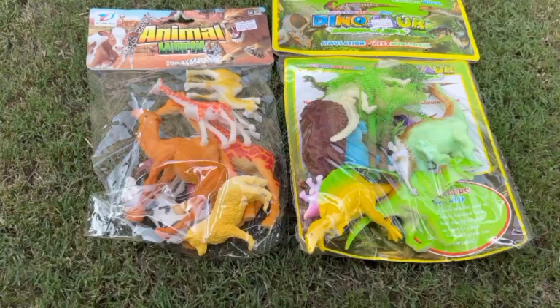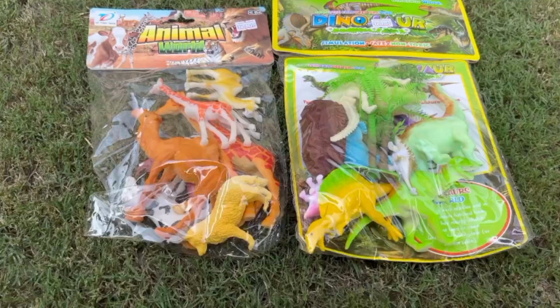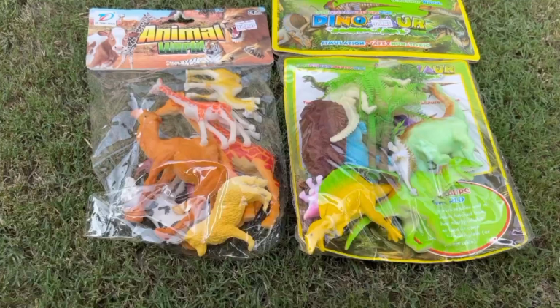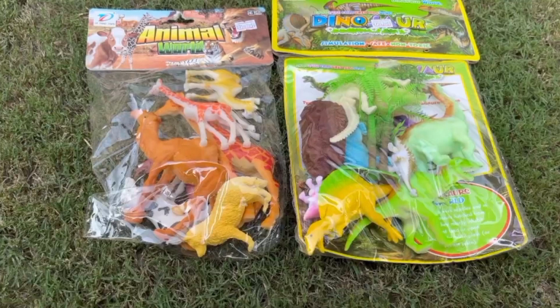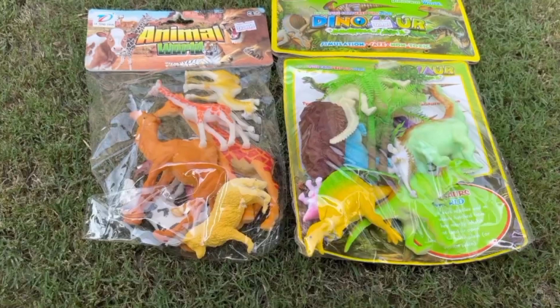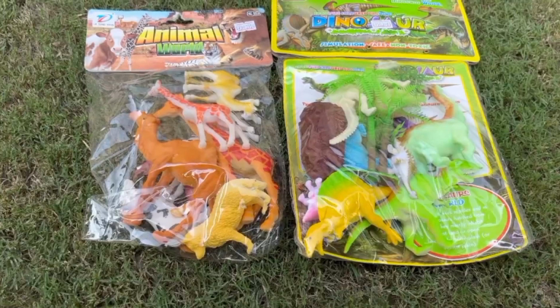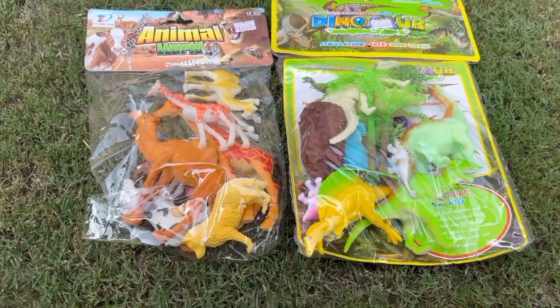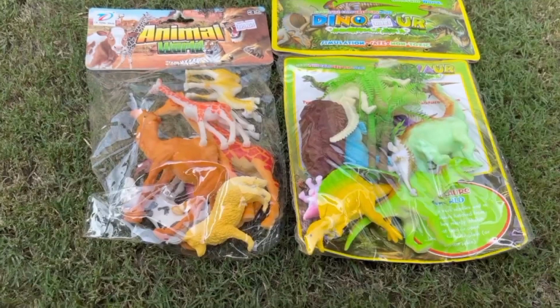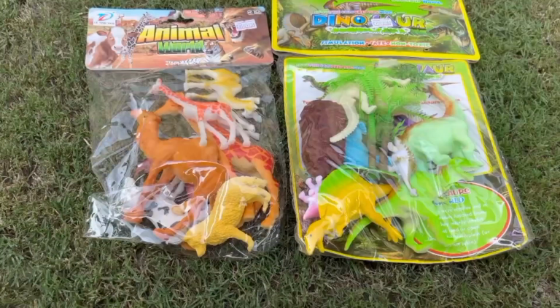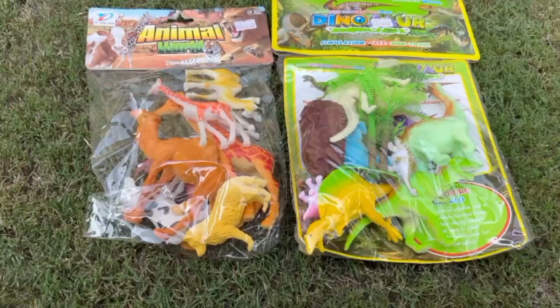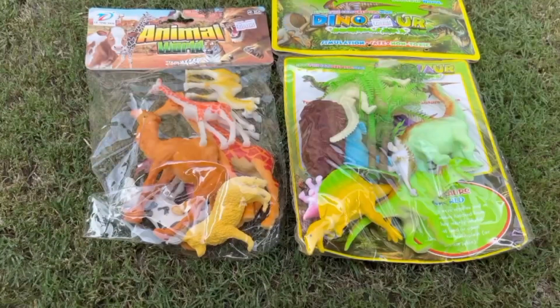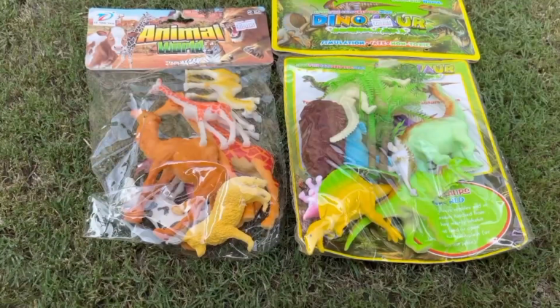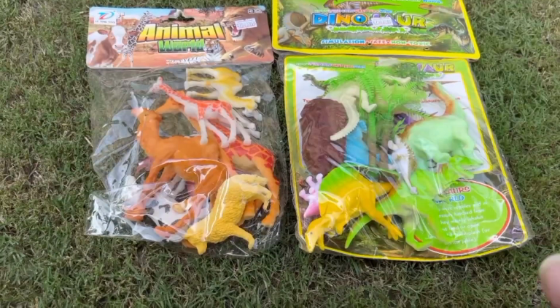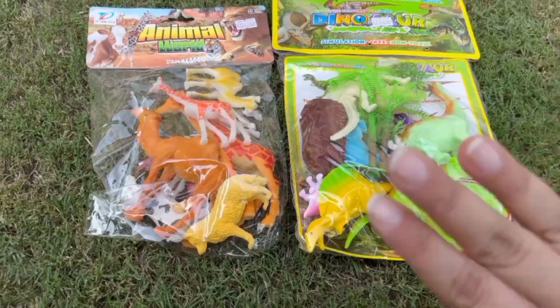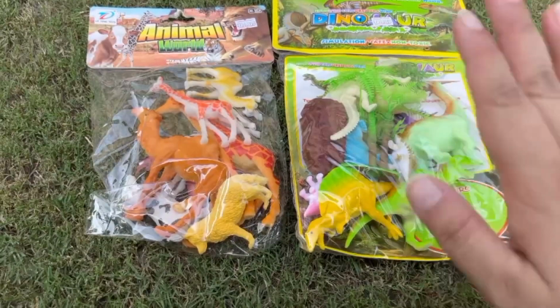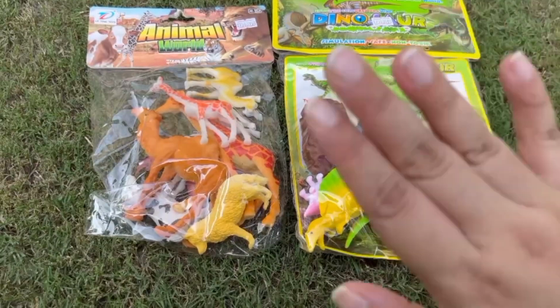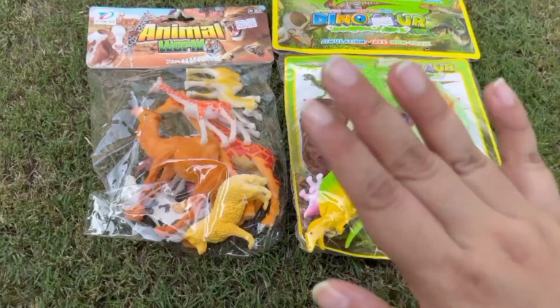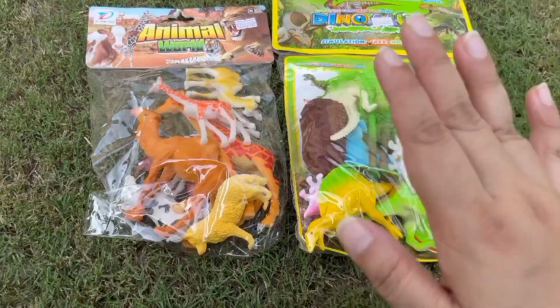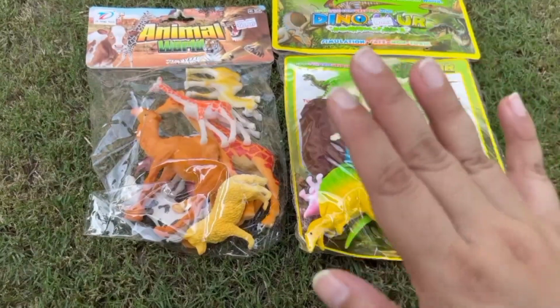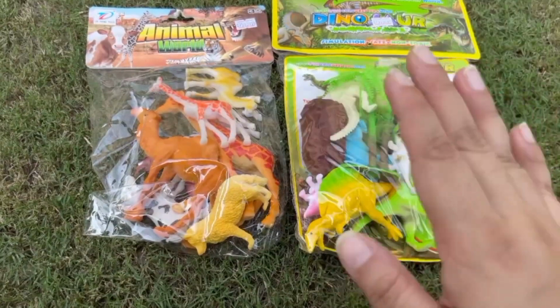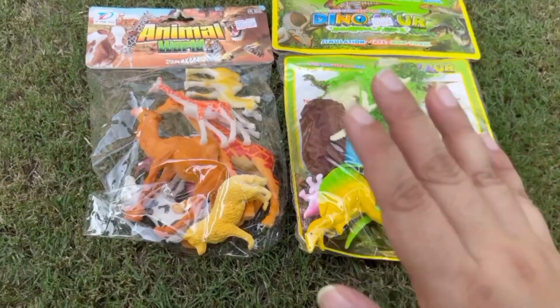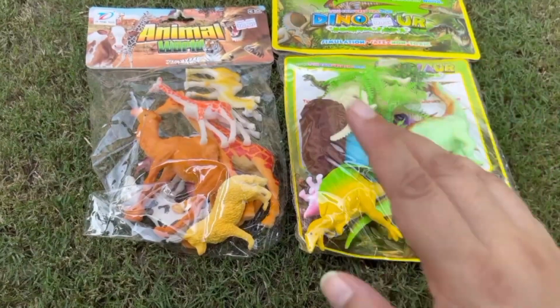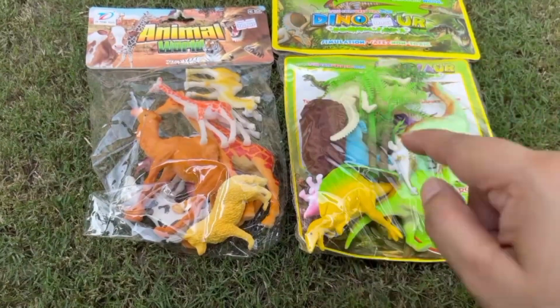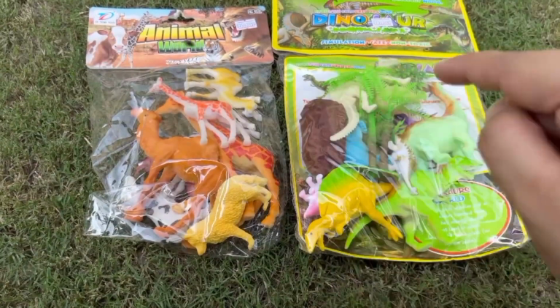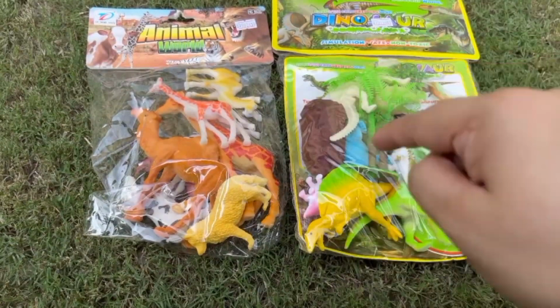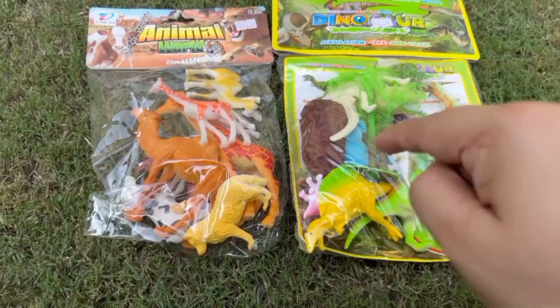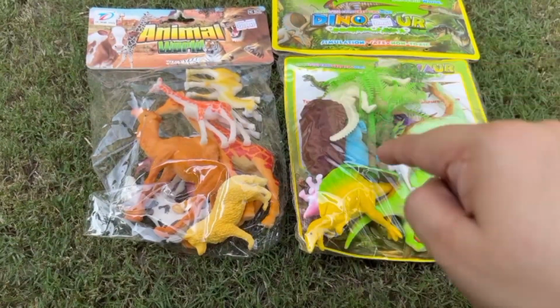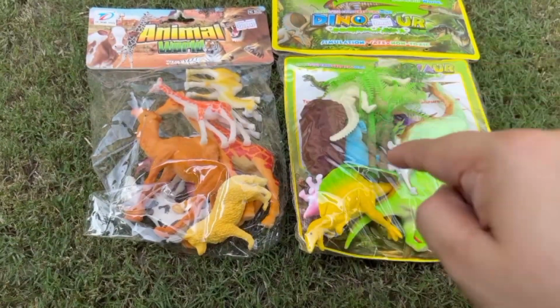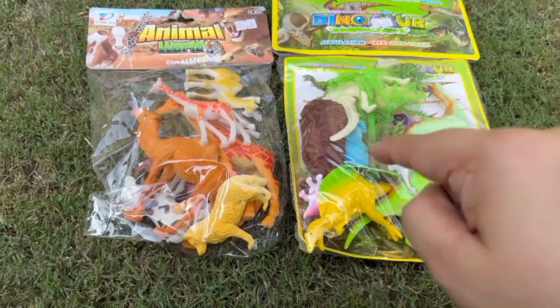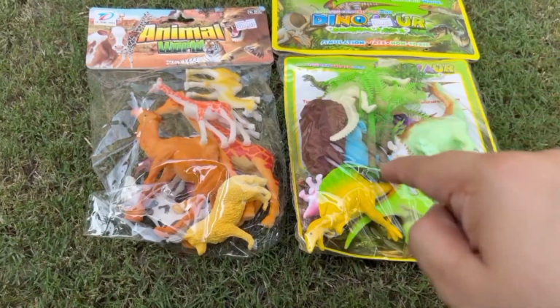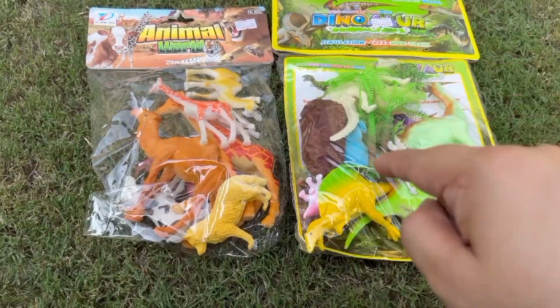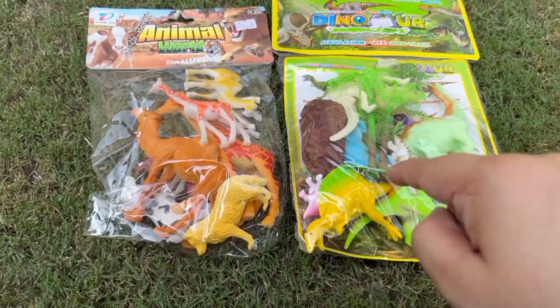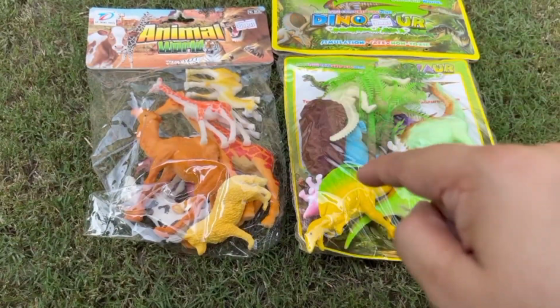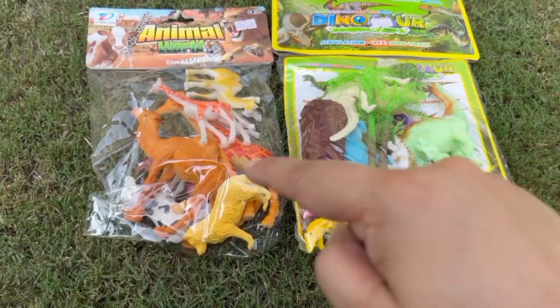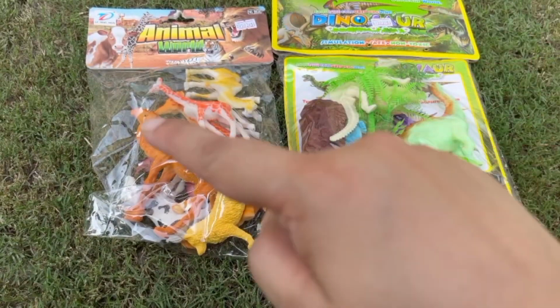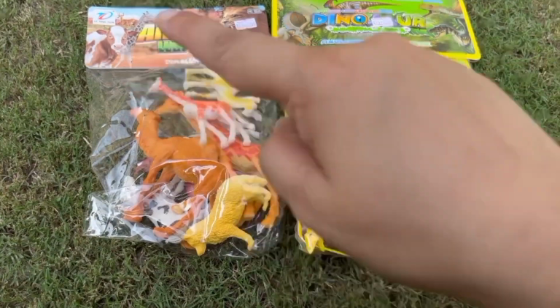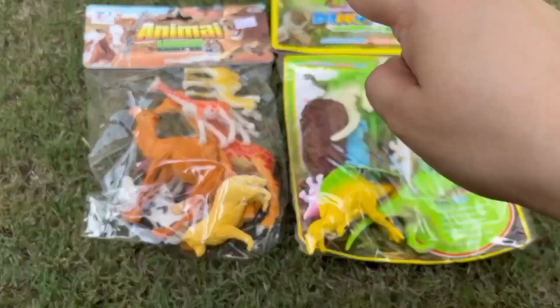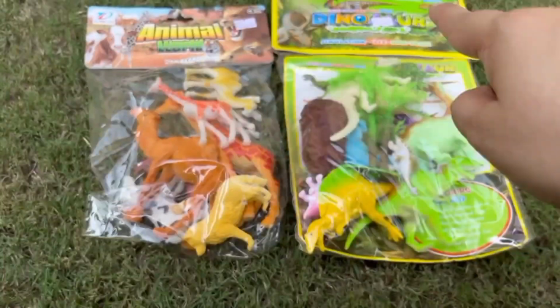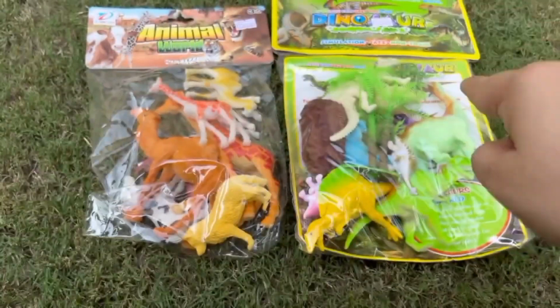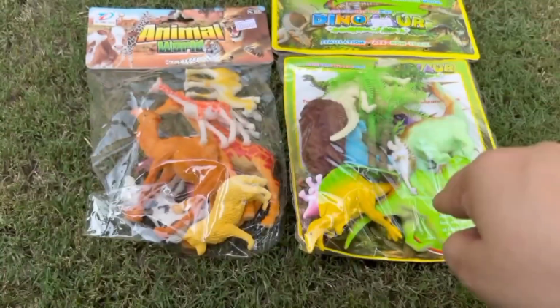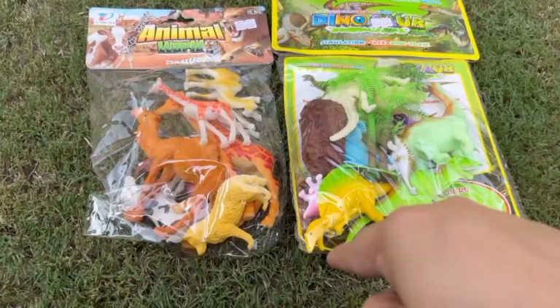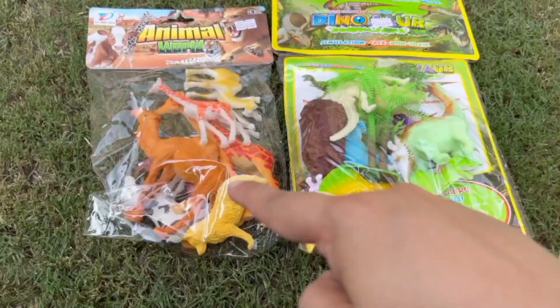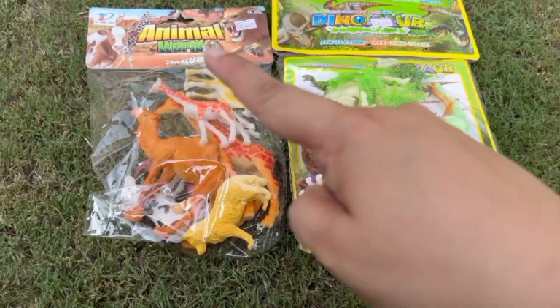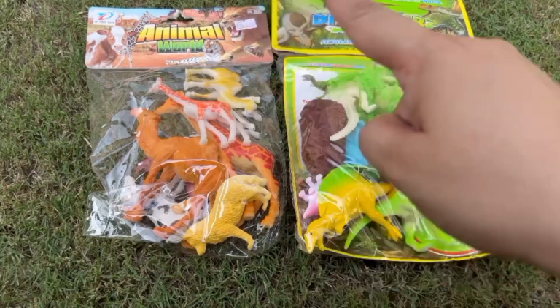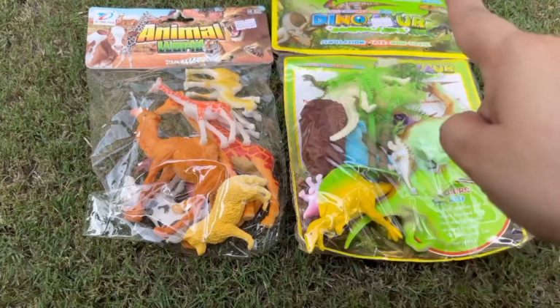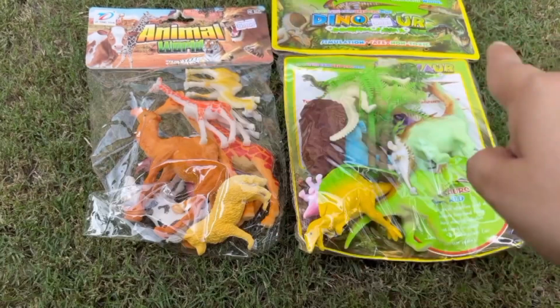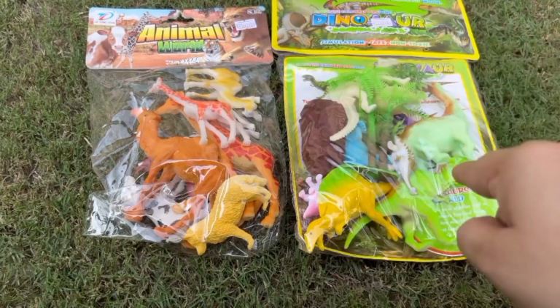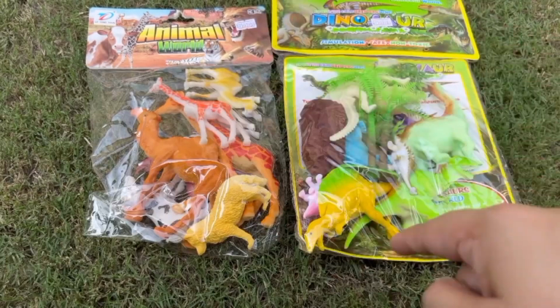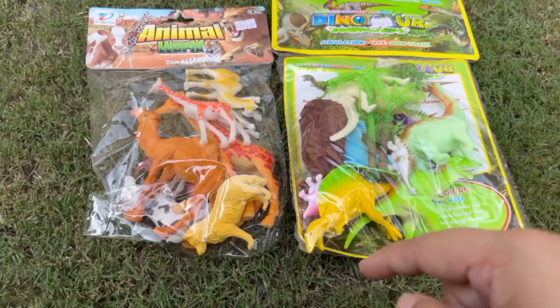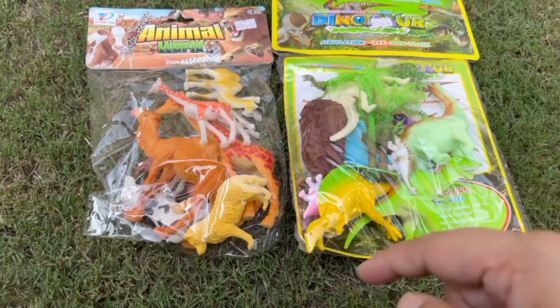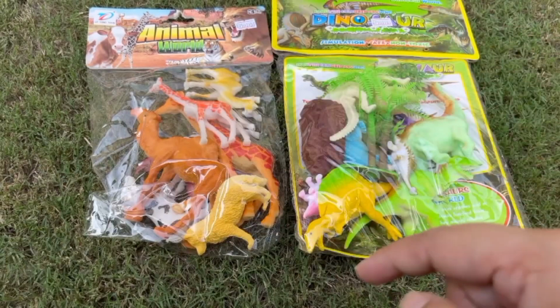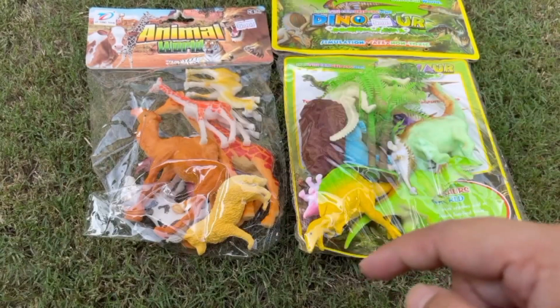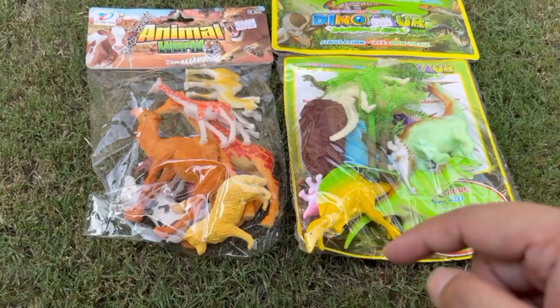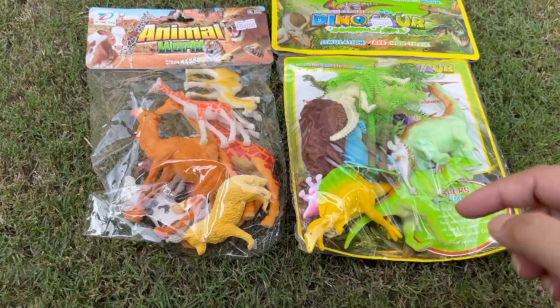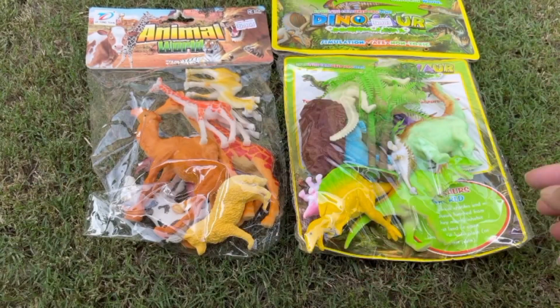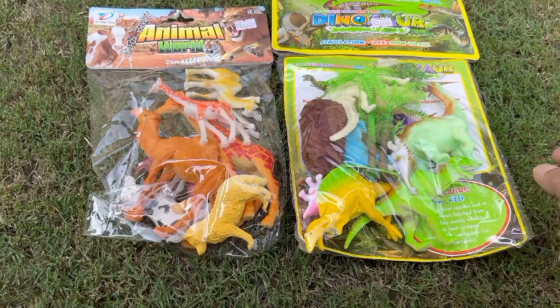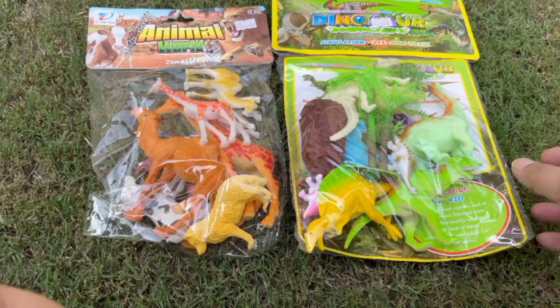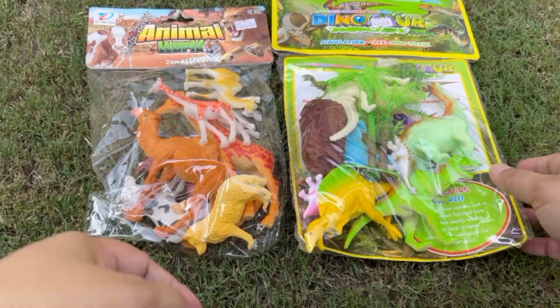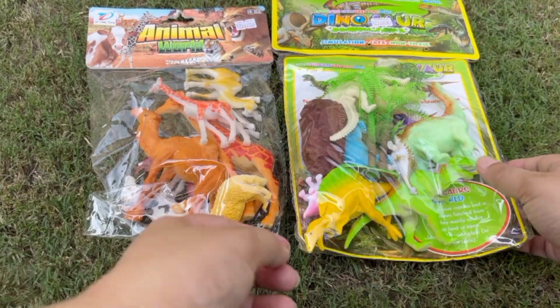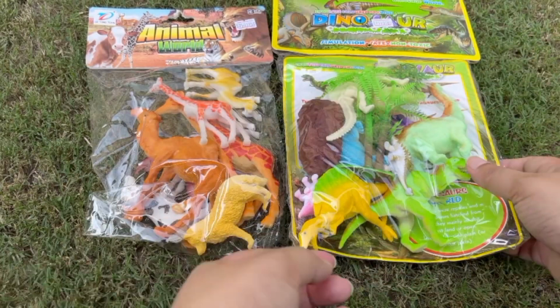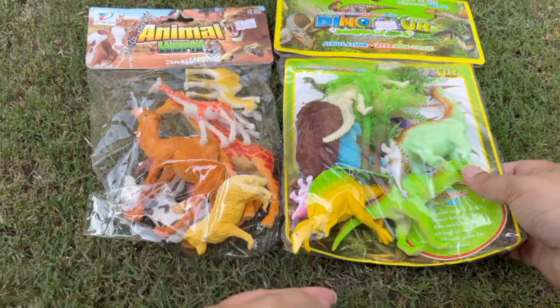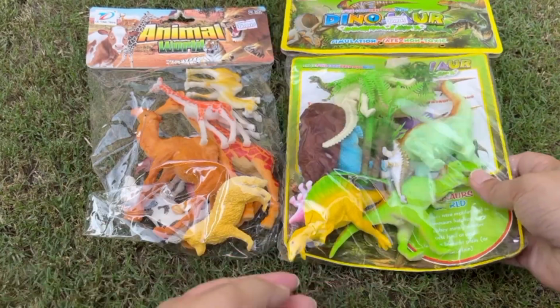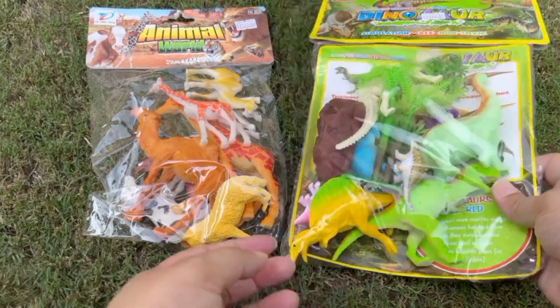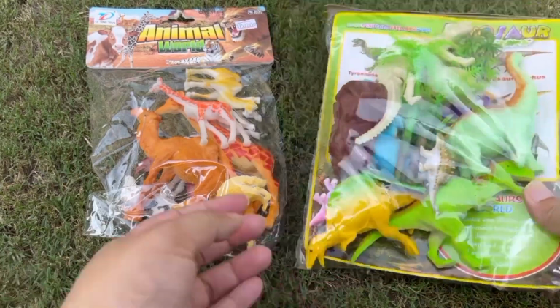Hi guys! Let's unbox these new dinosaurs and animal toys!